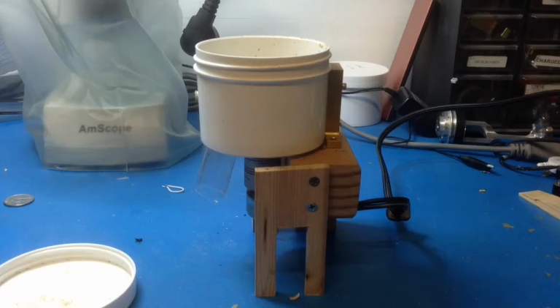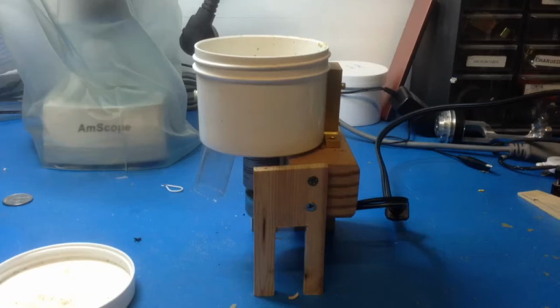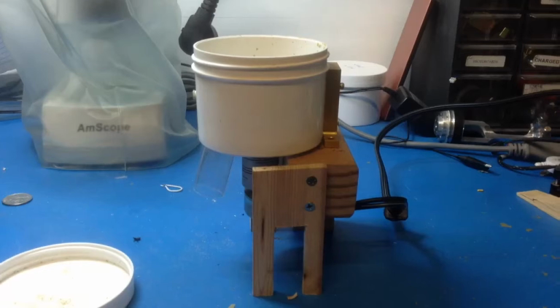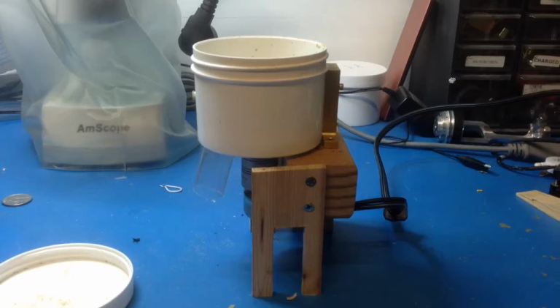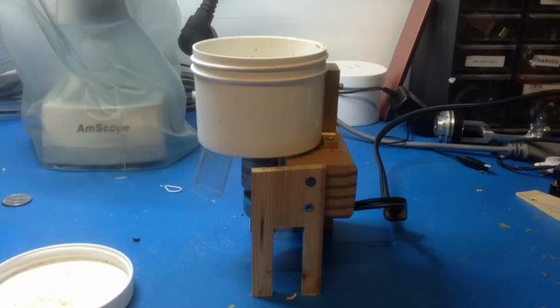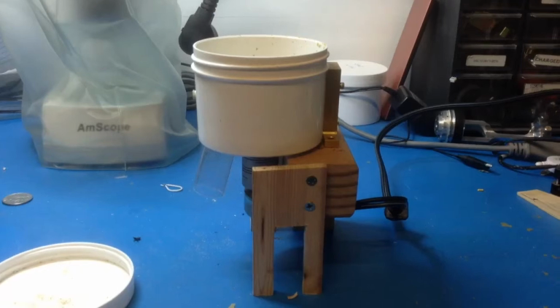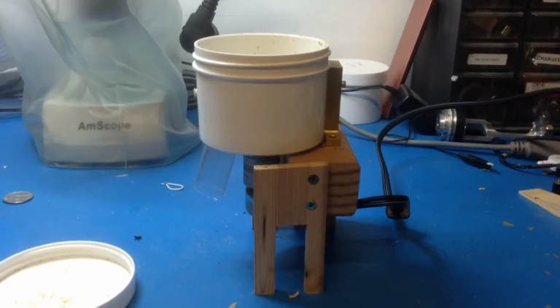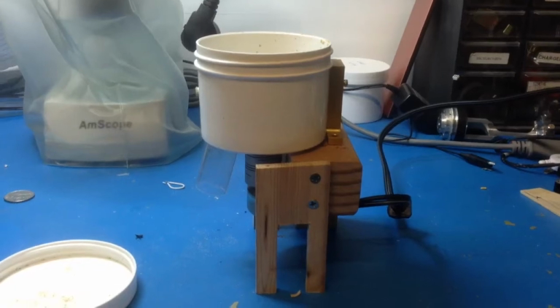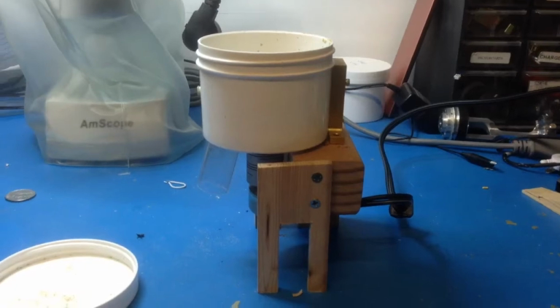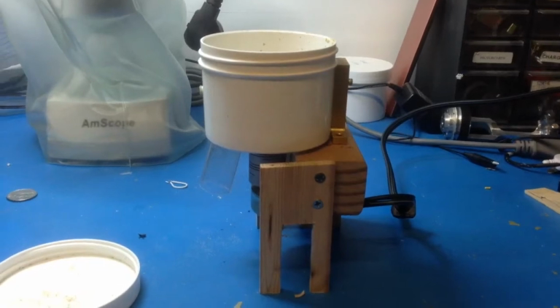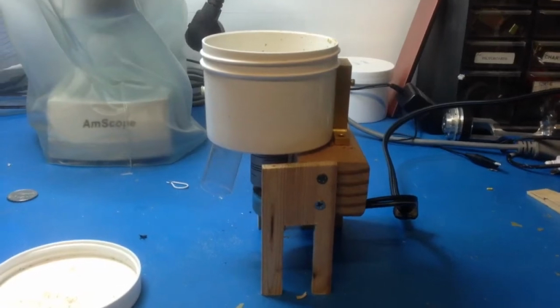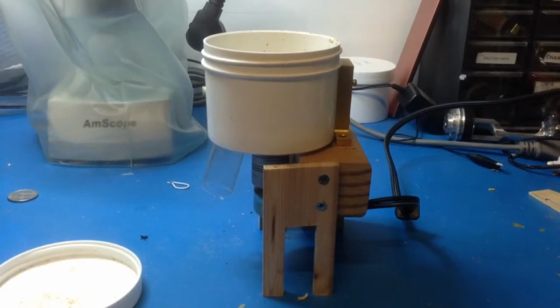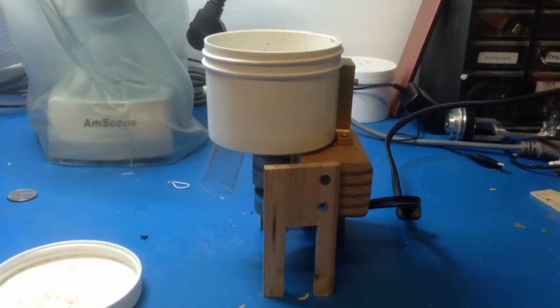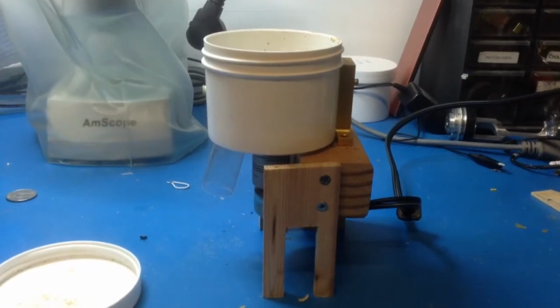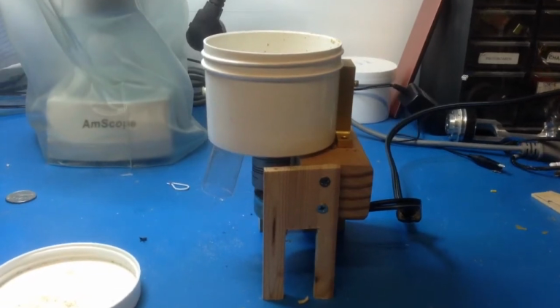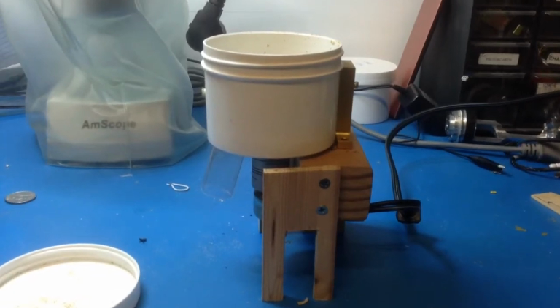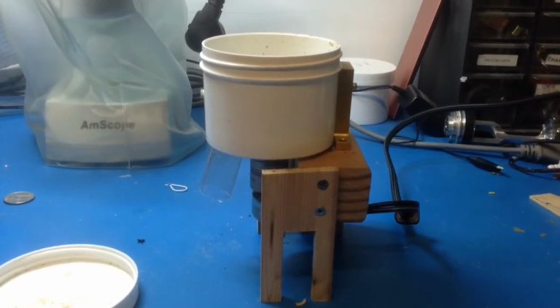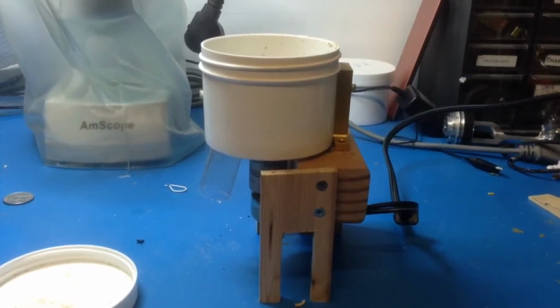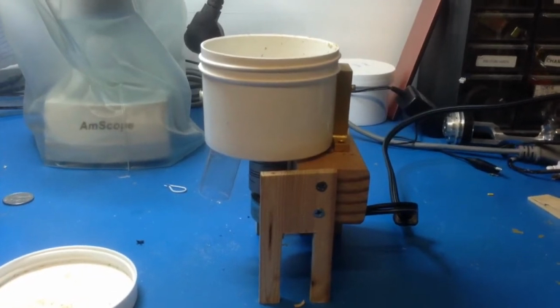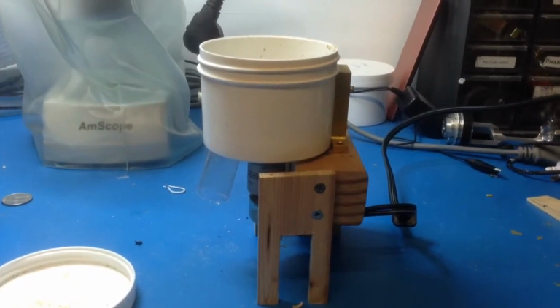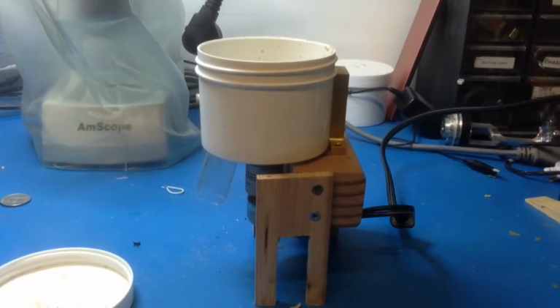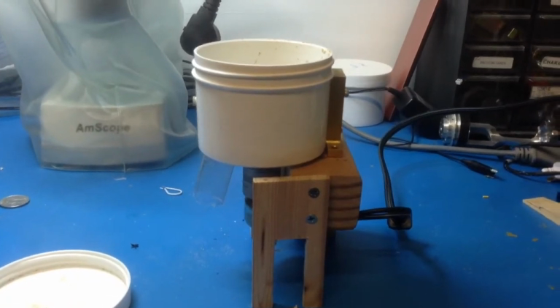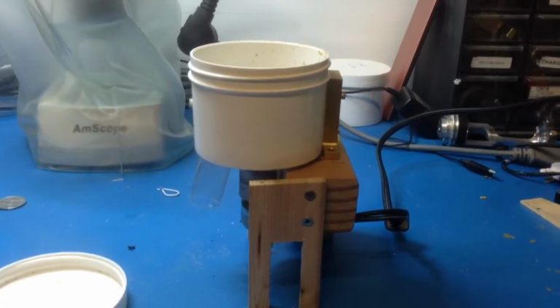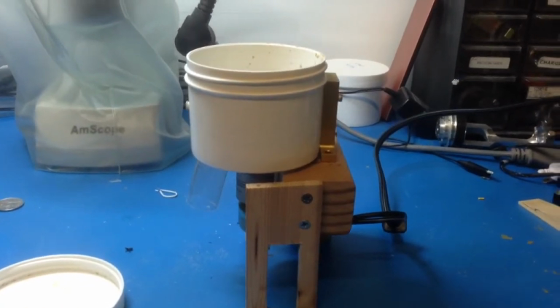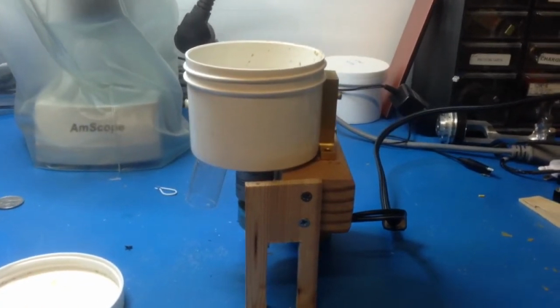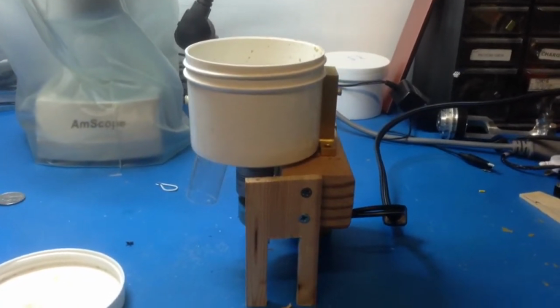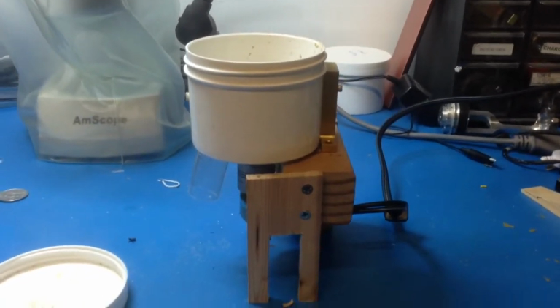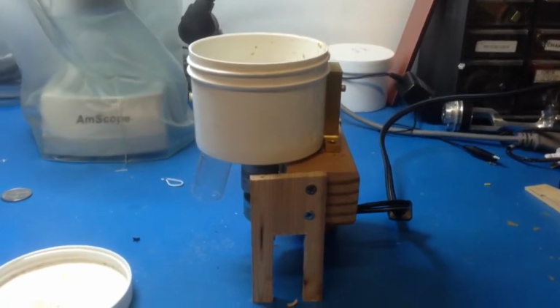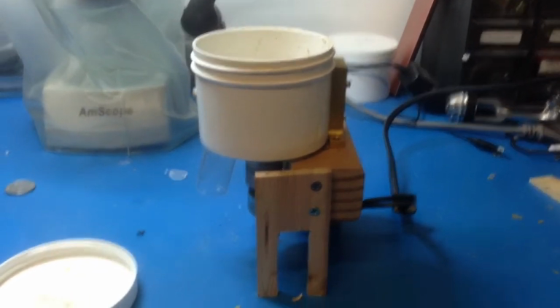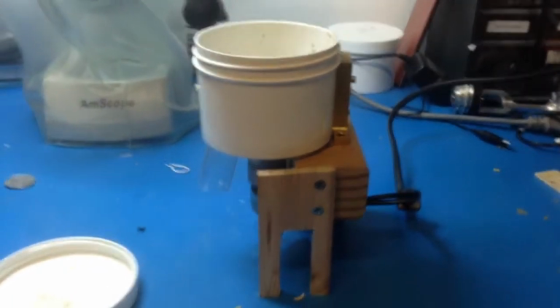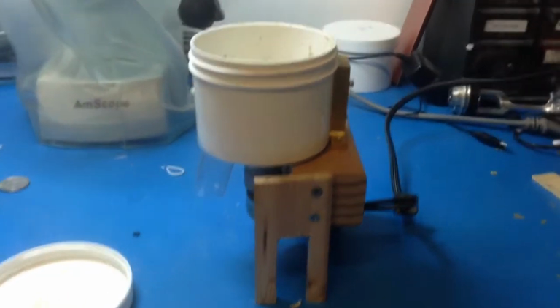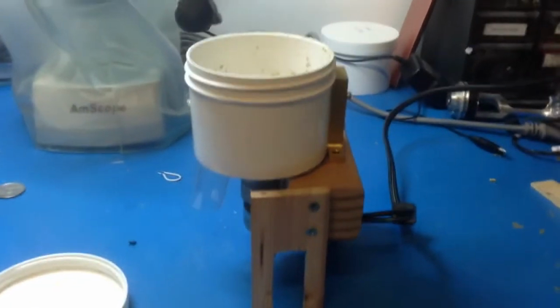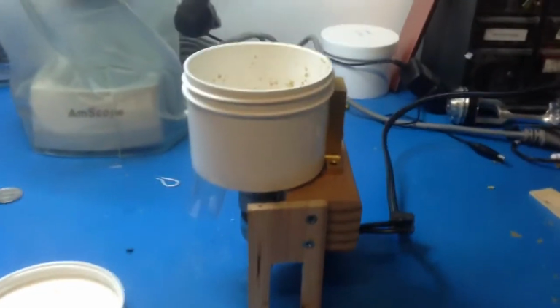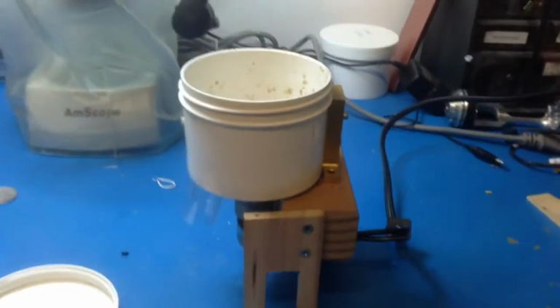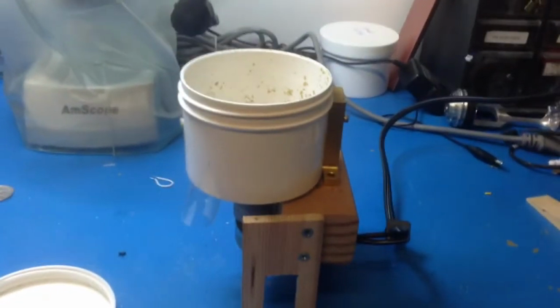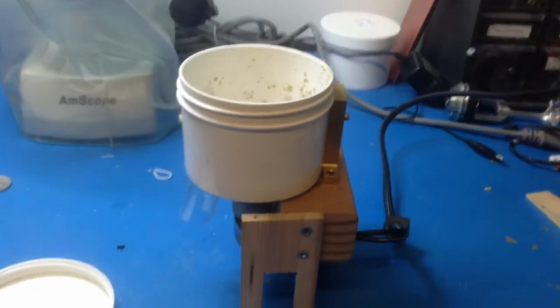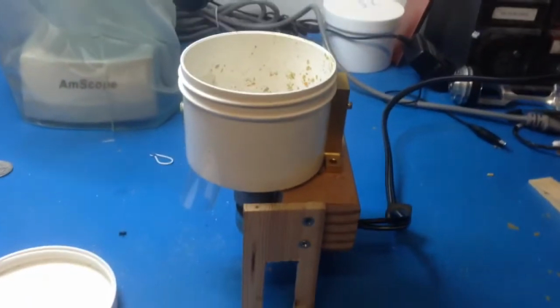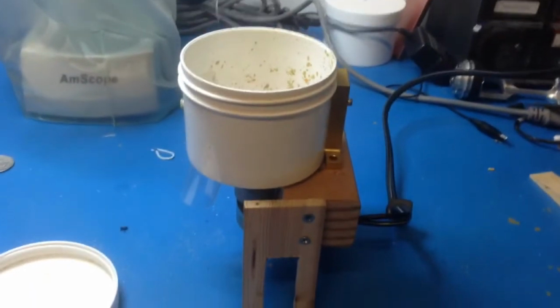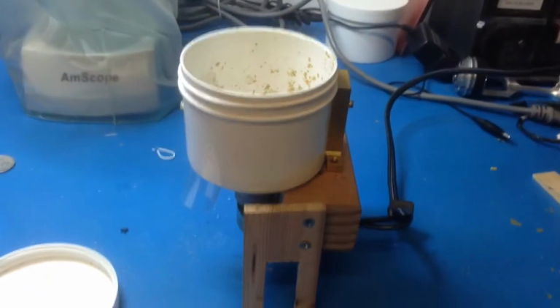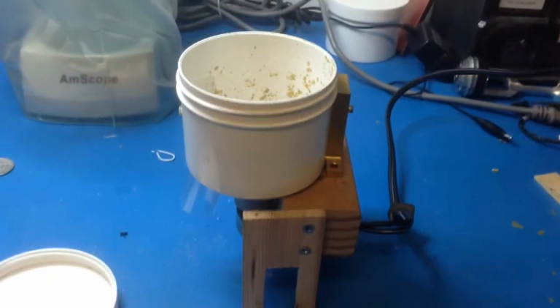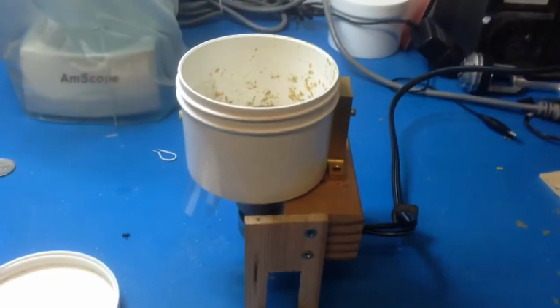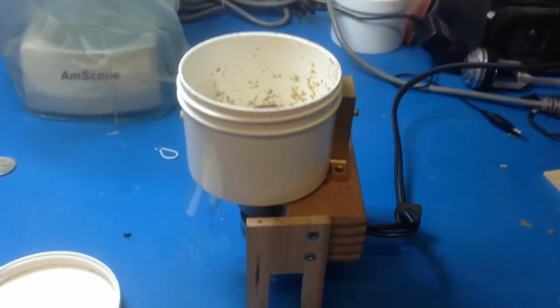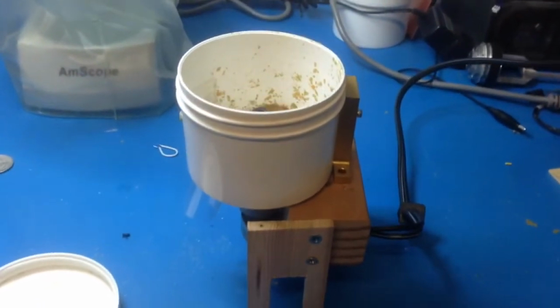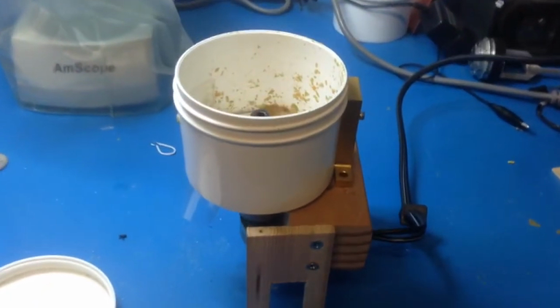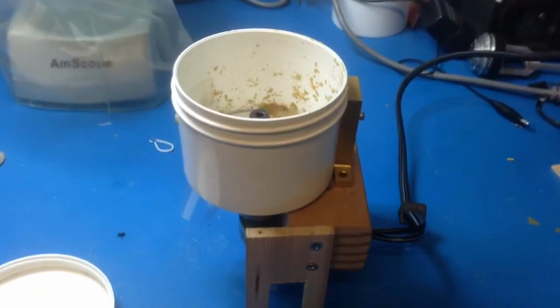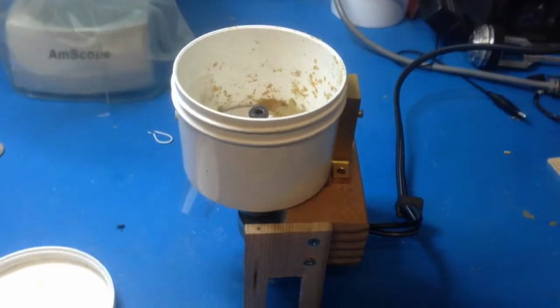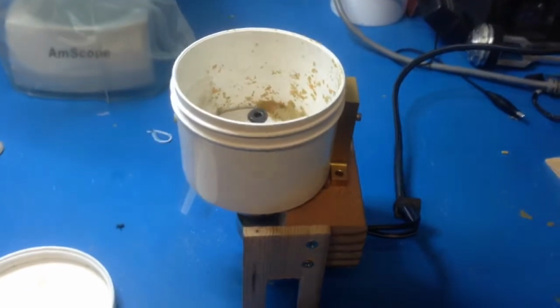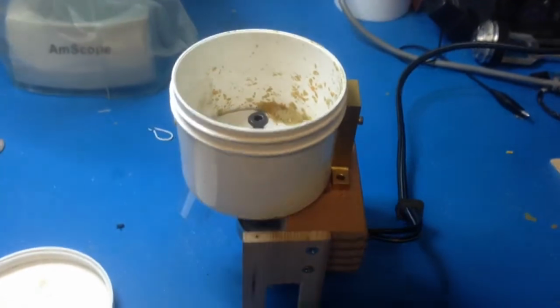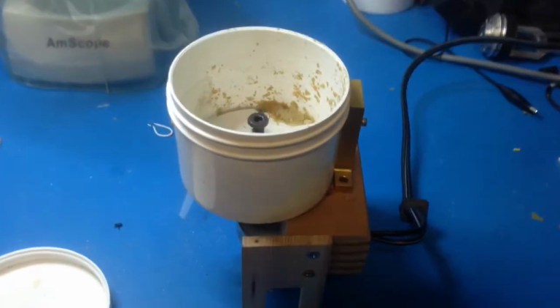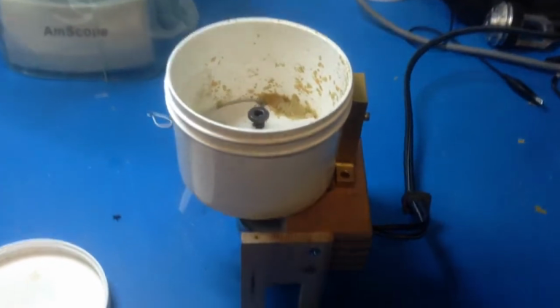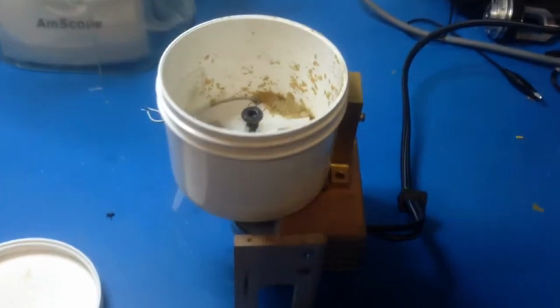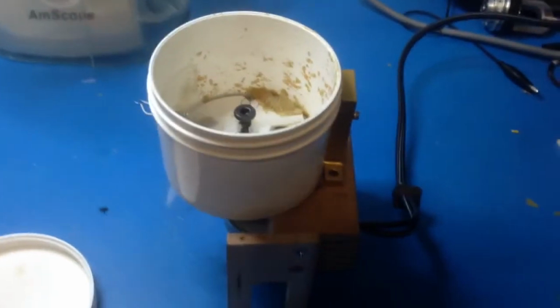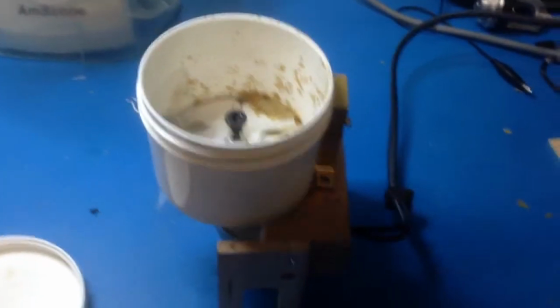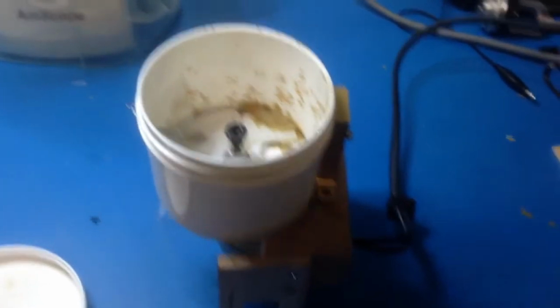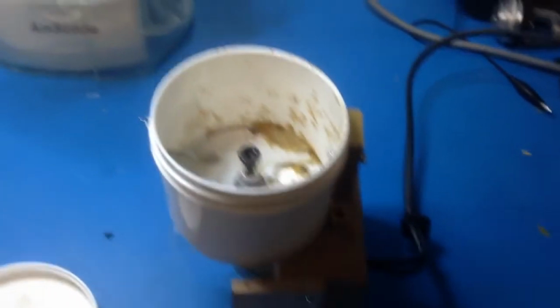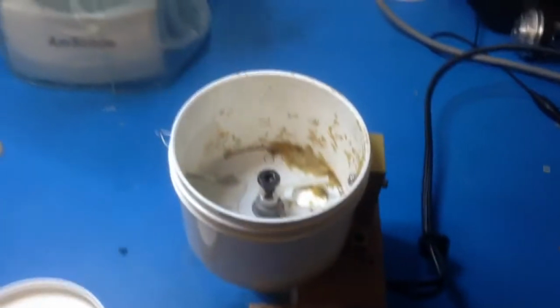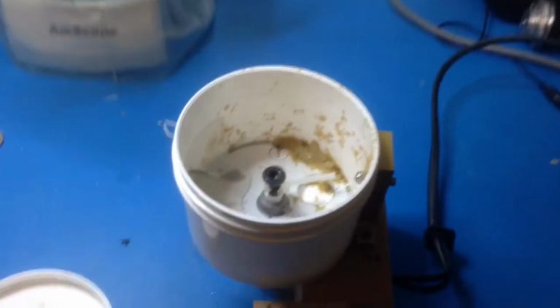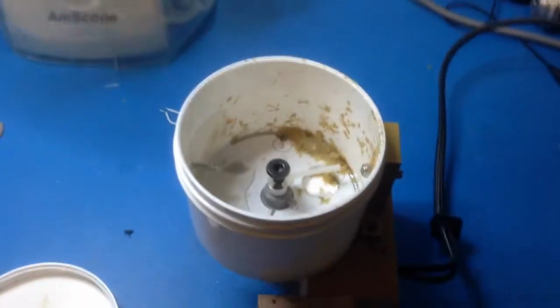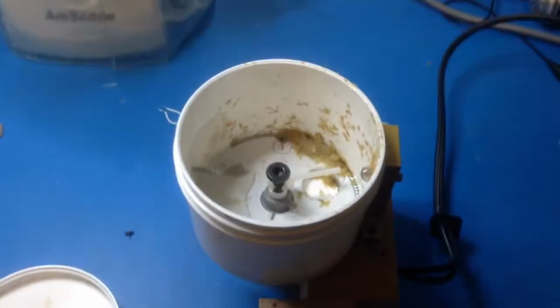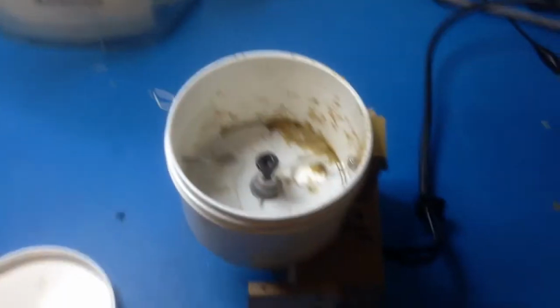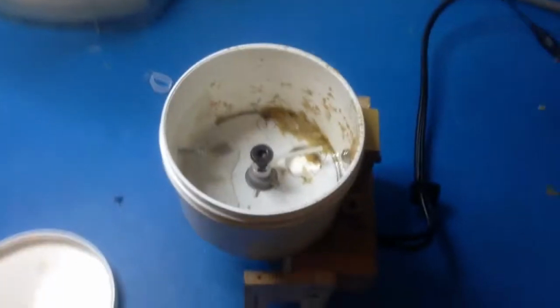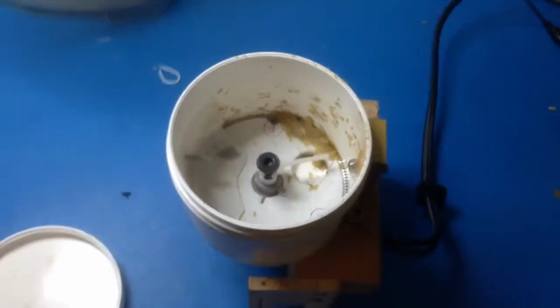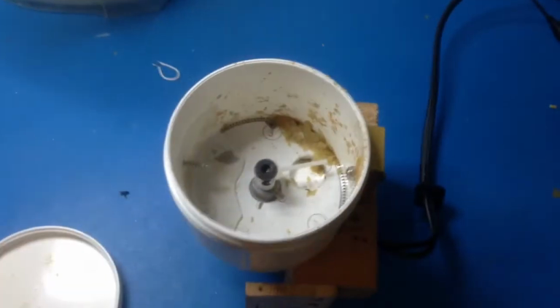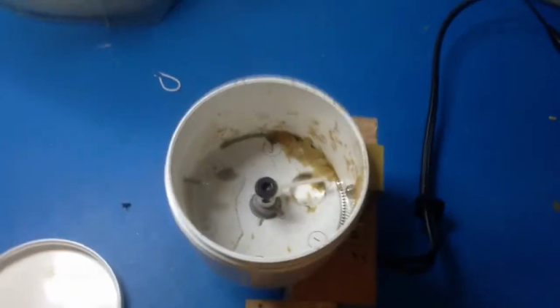I just finished a new version of my automatic fish feeder. This is a lot more compact version. I'll show you how it works.